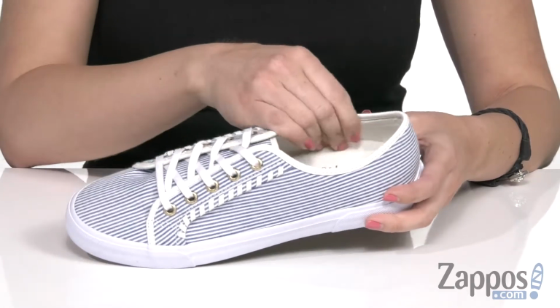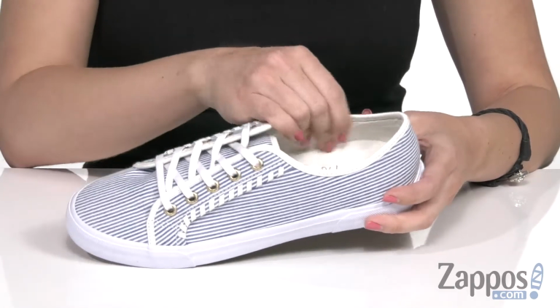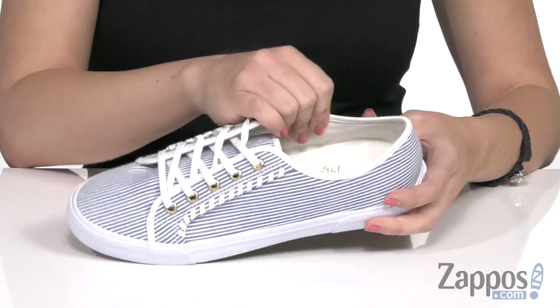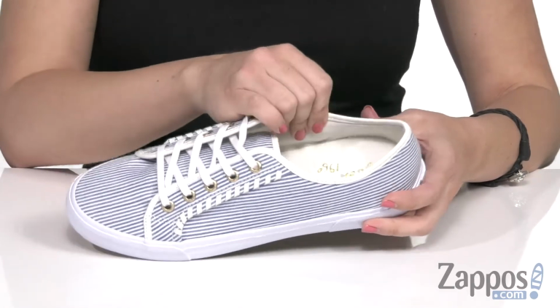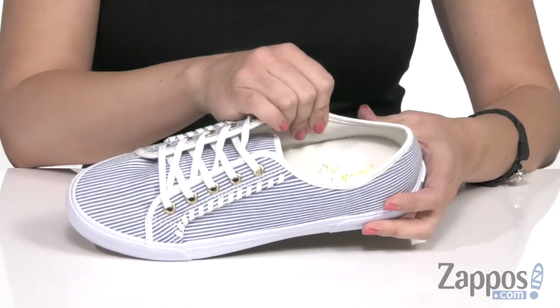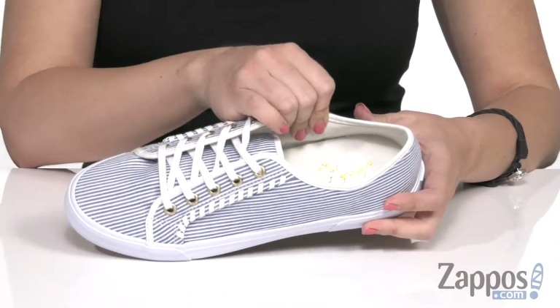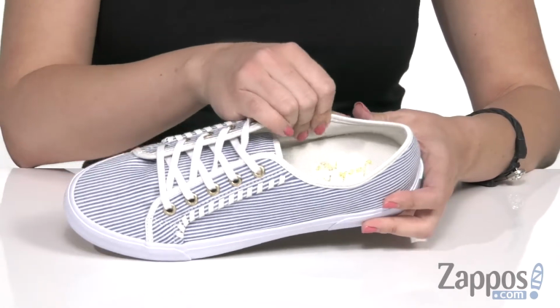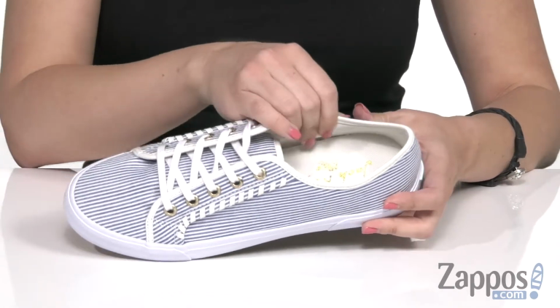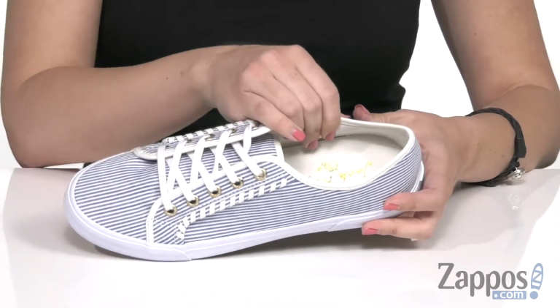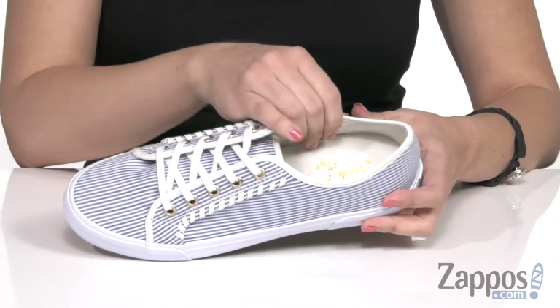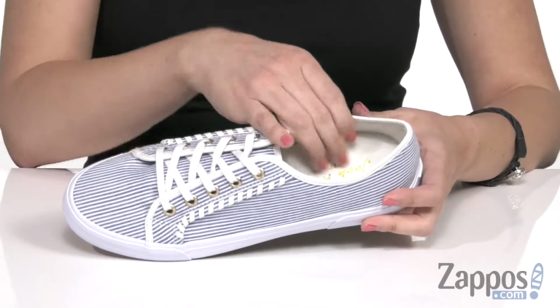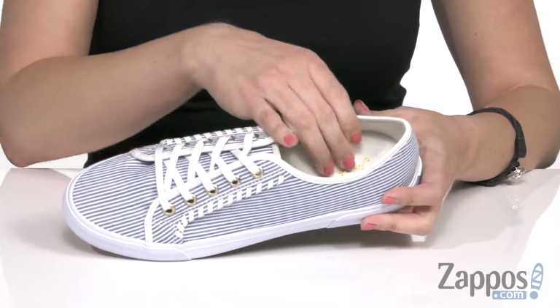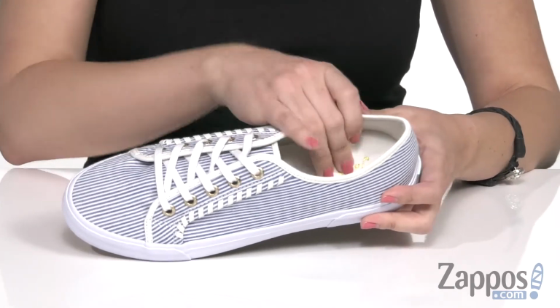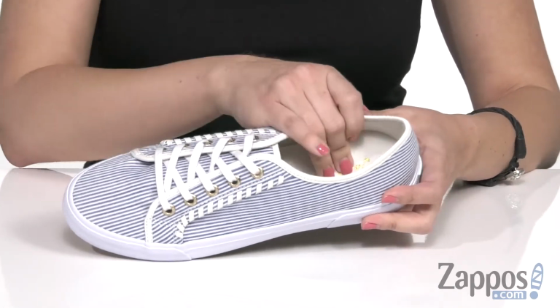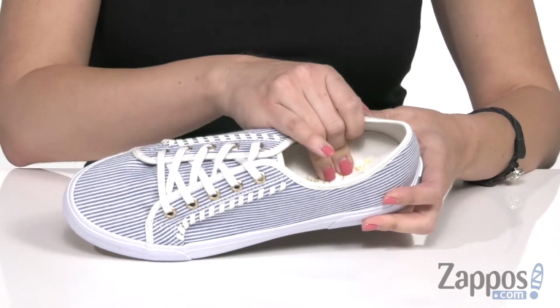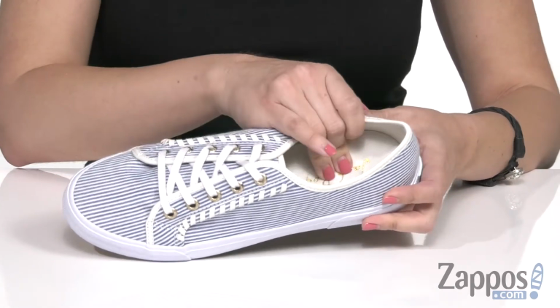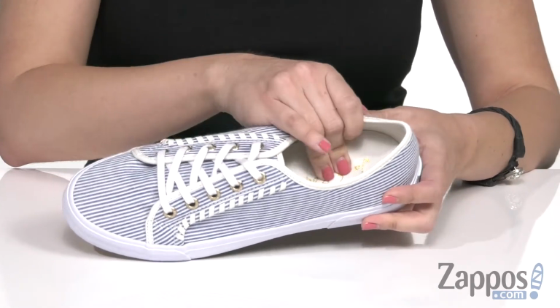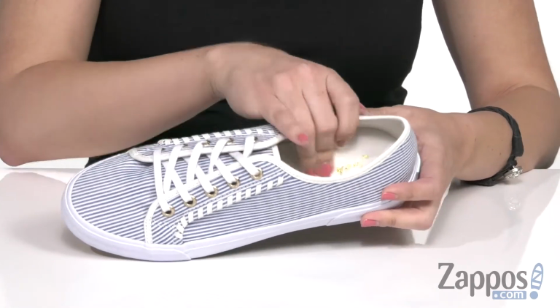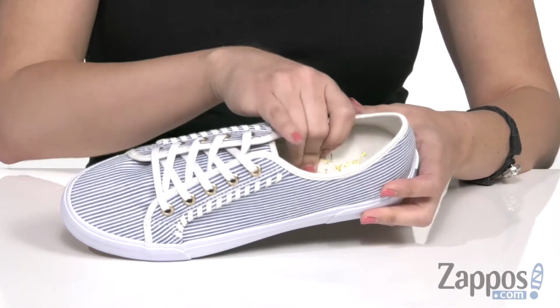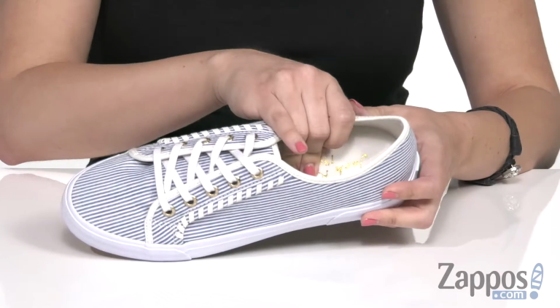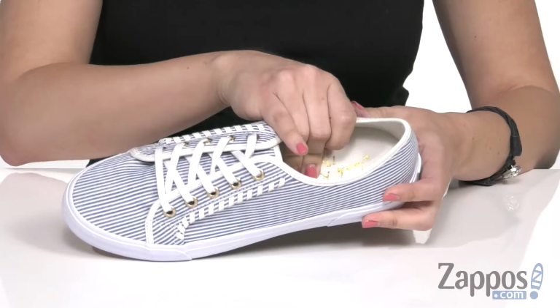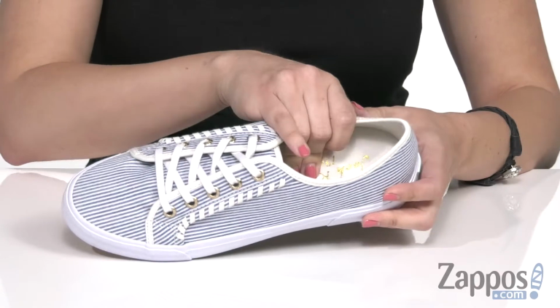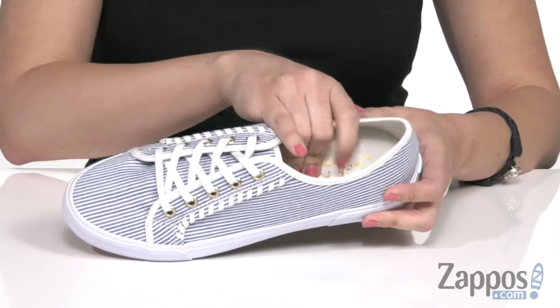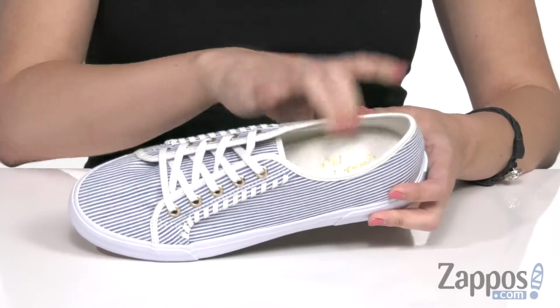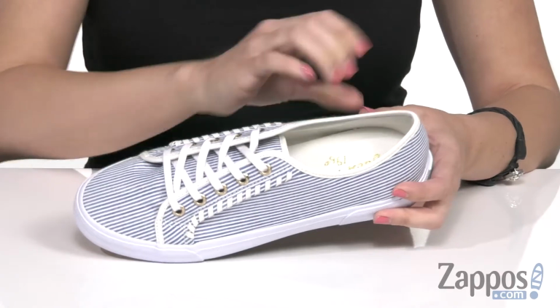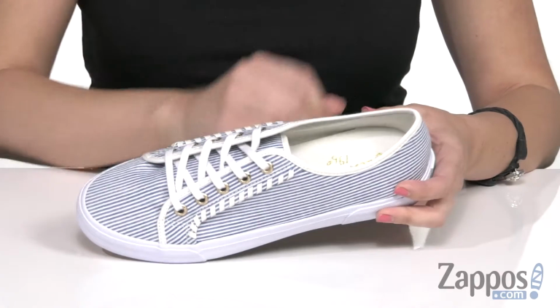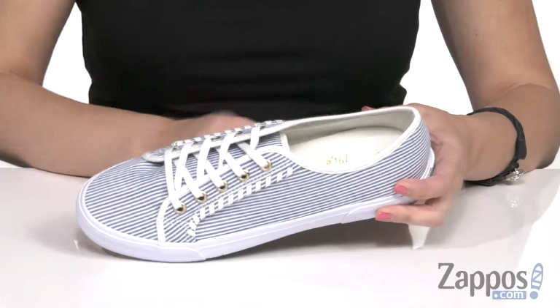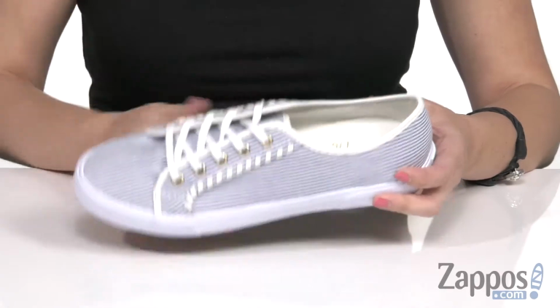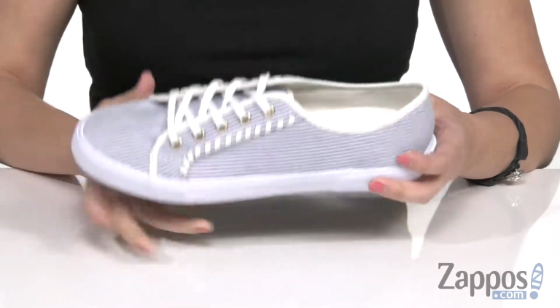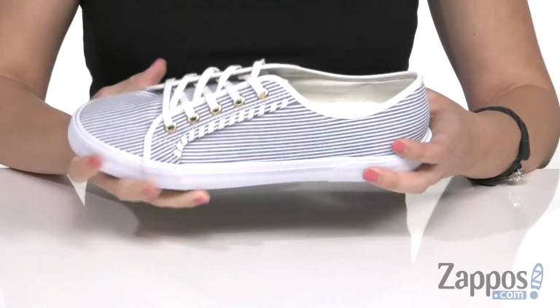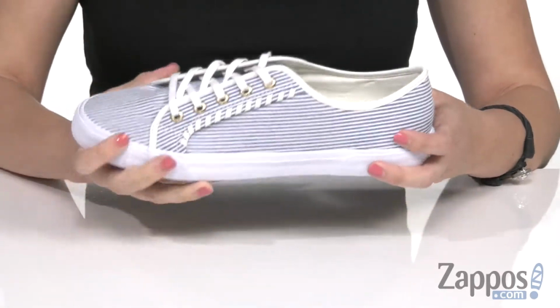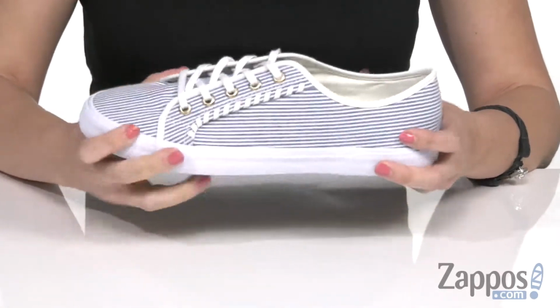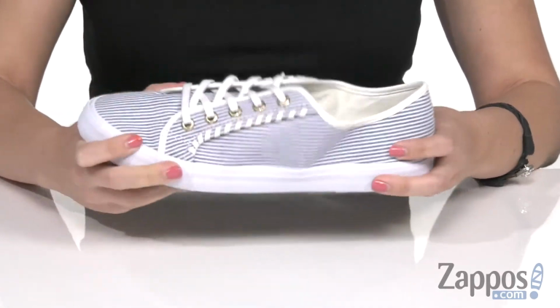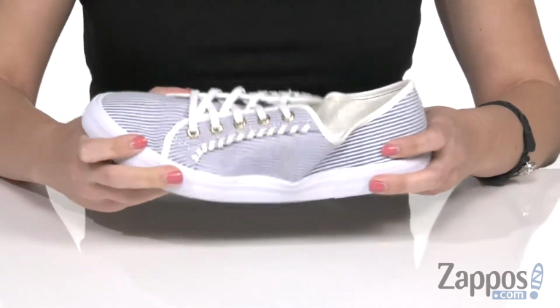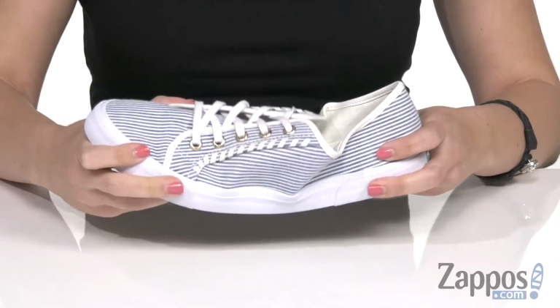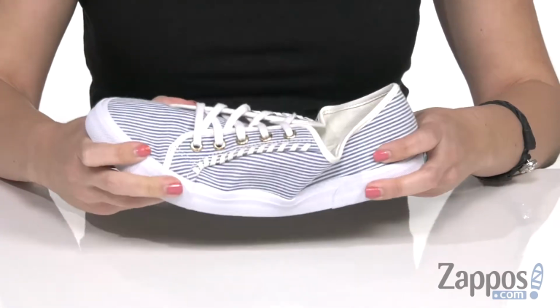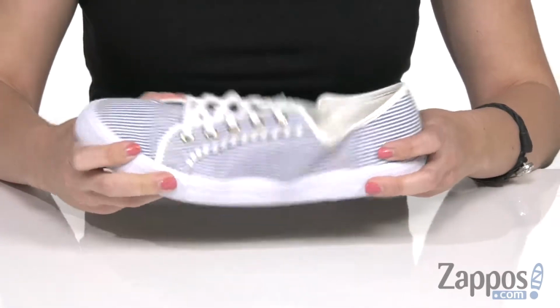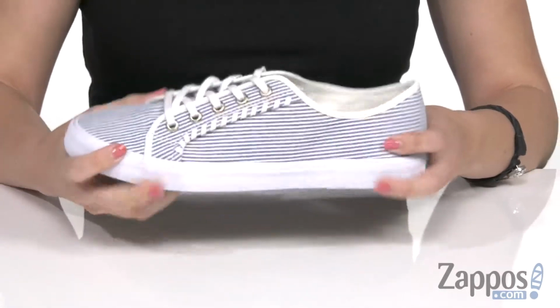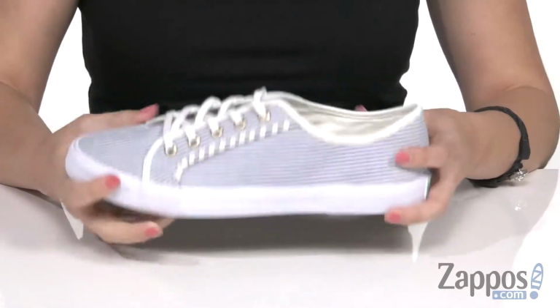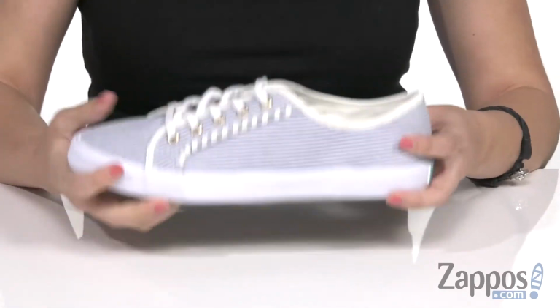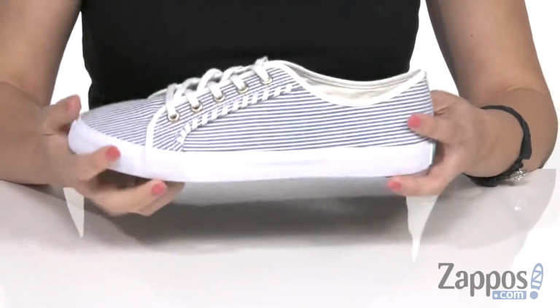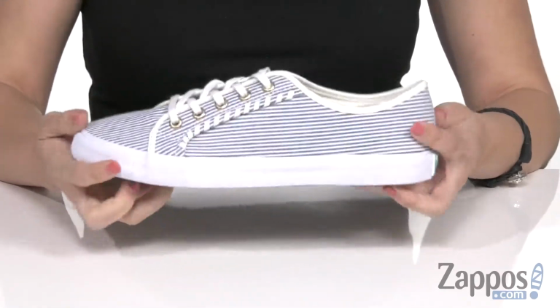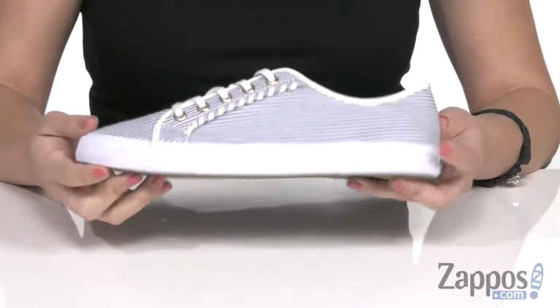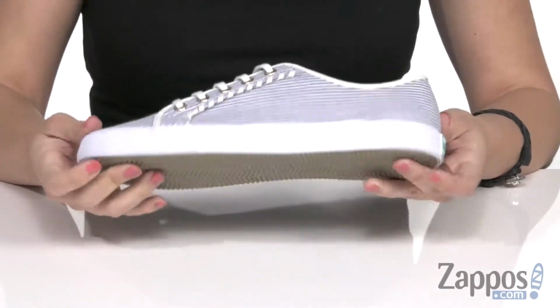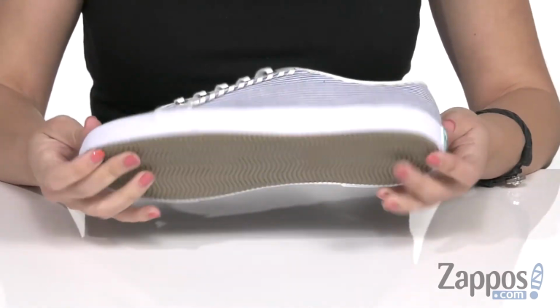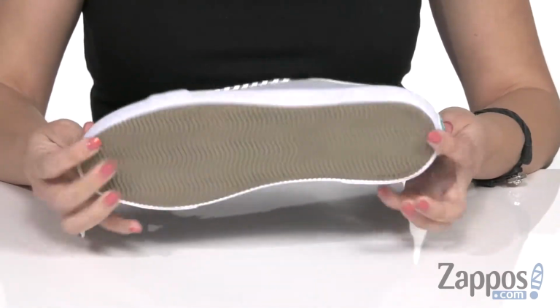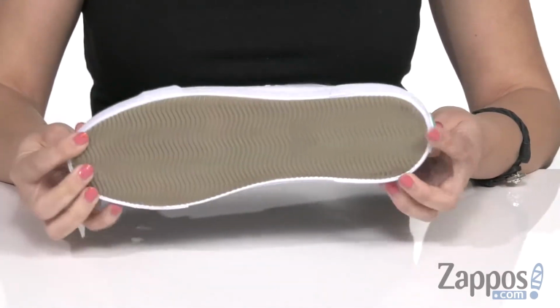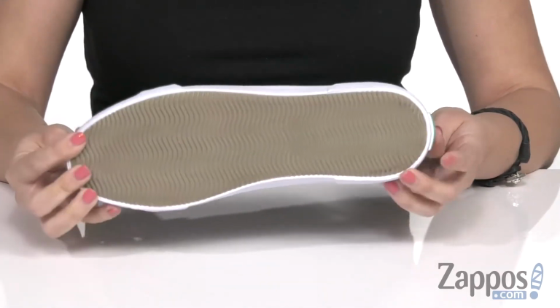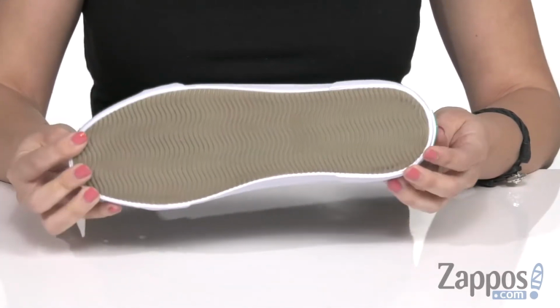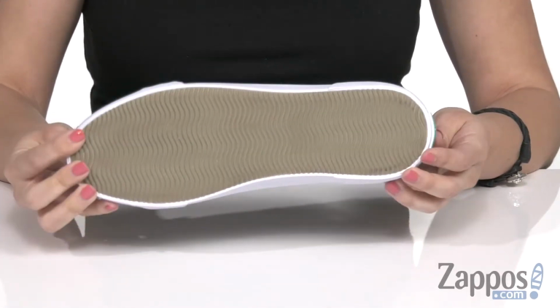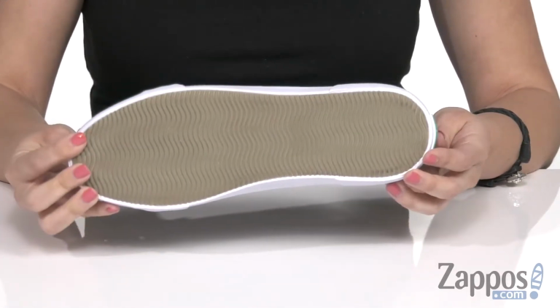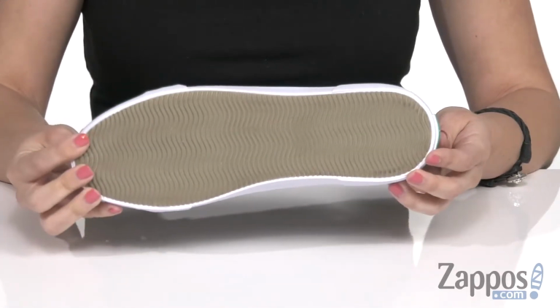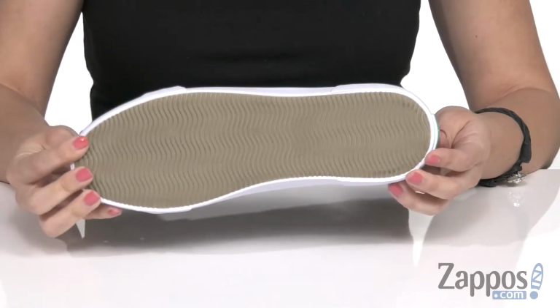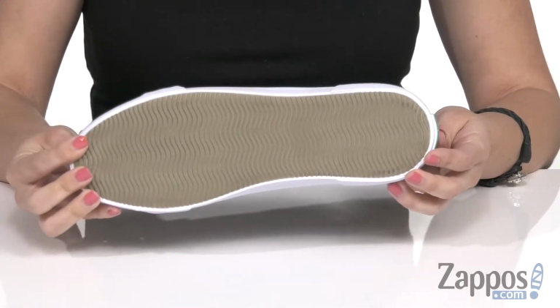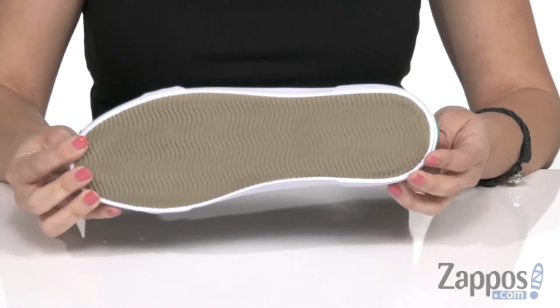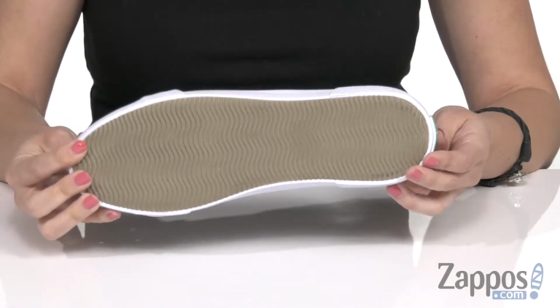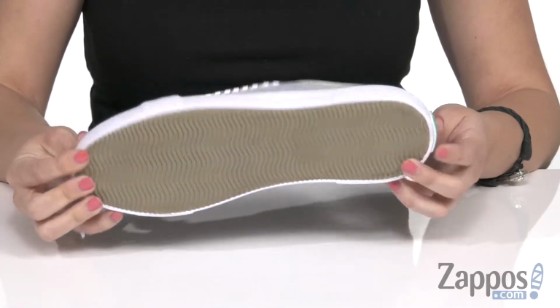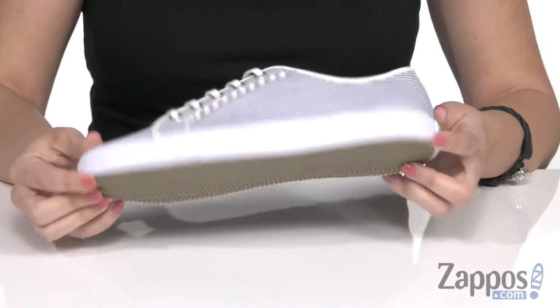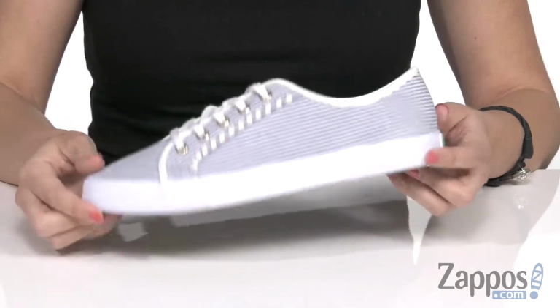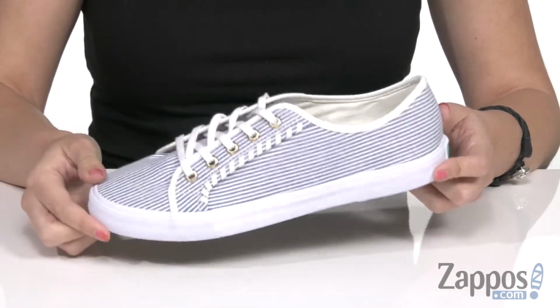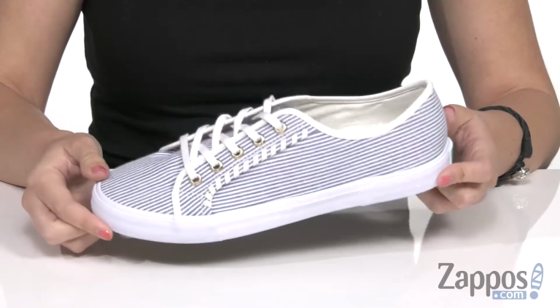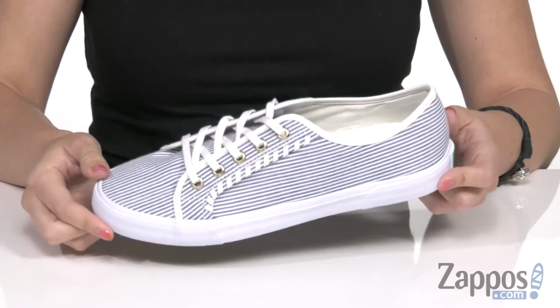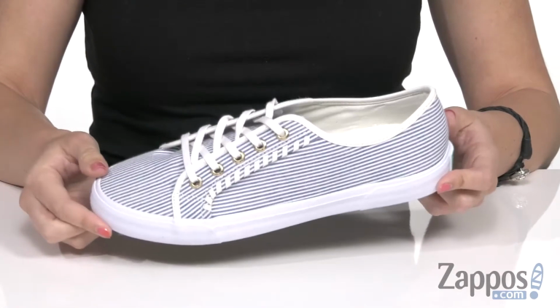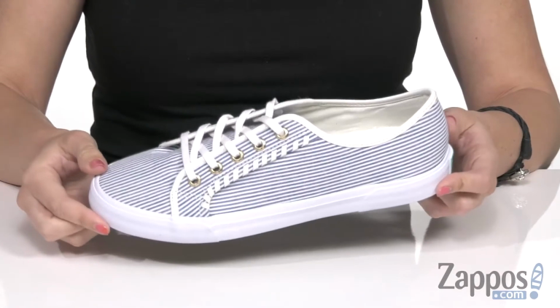Inside is going to give you a soft lining with cushioning throughout the footbed. It's flexible and lightweight, all on top of a rubber outsole.